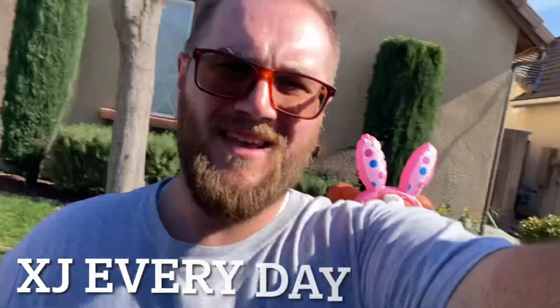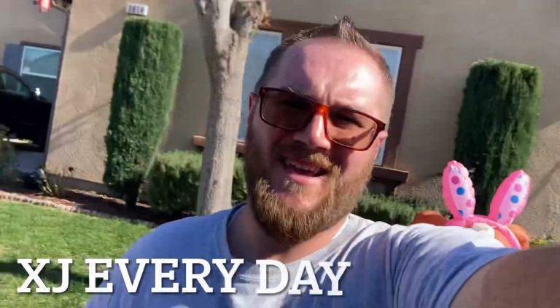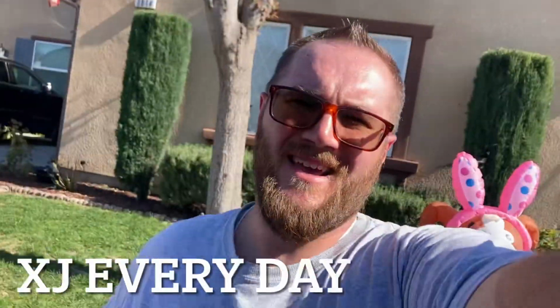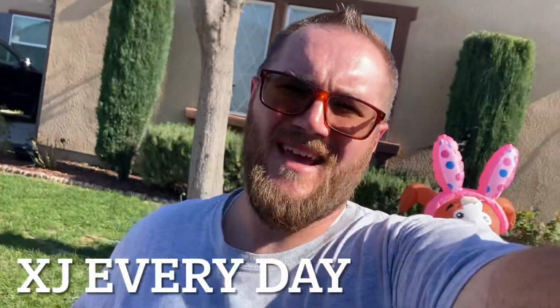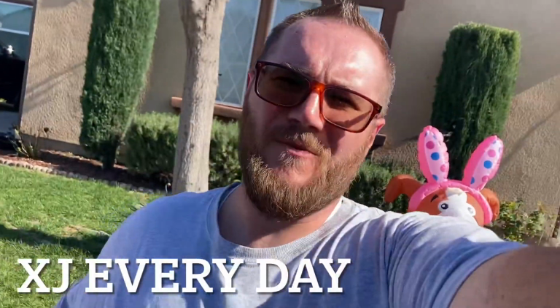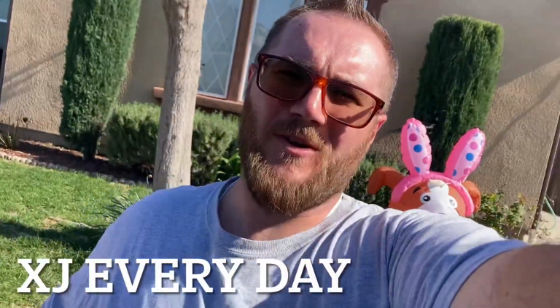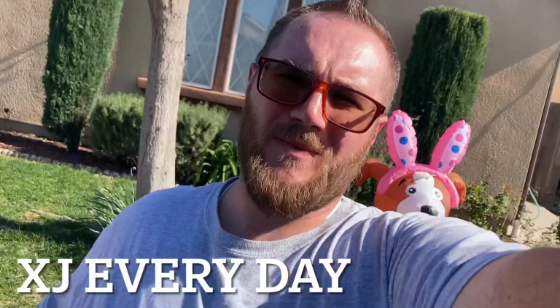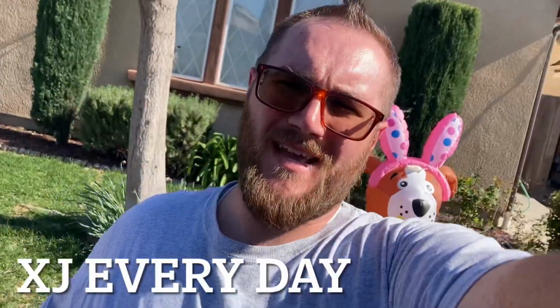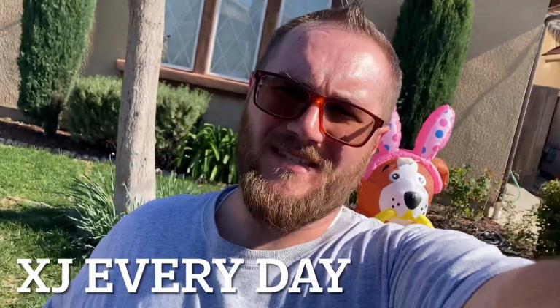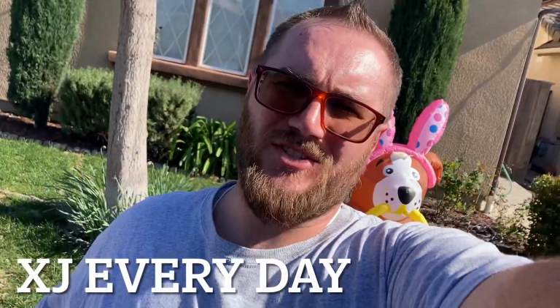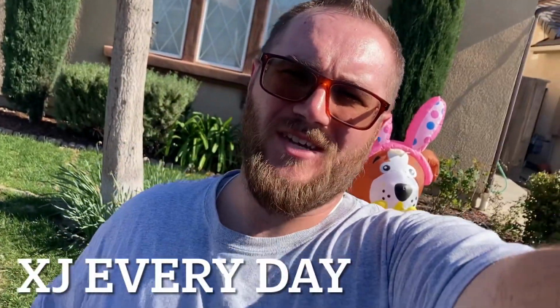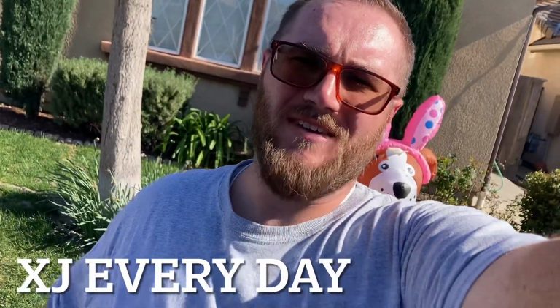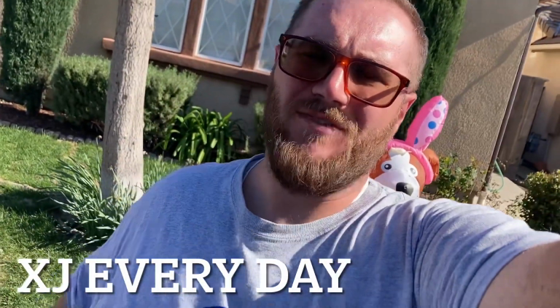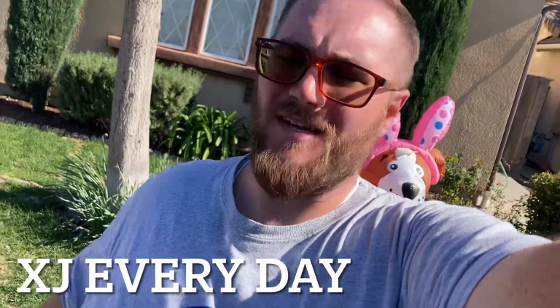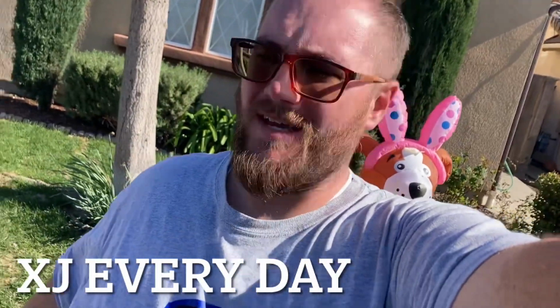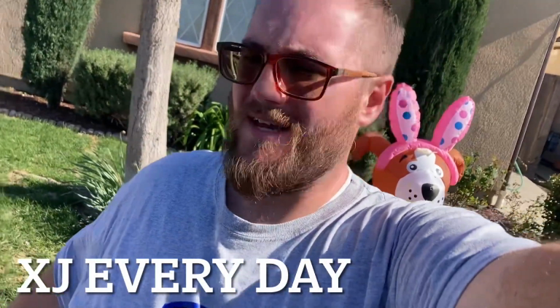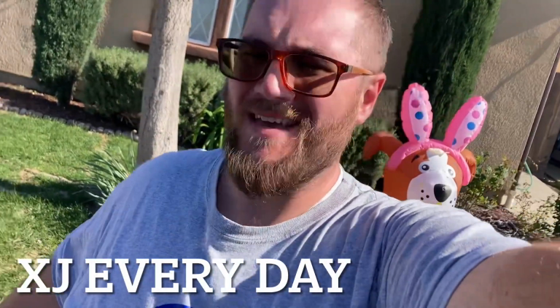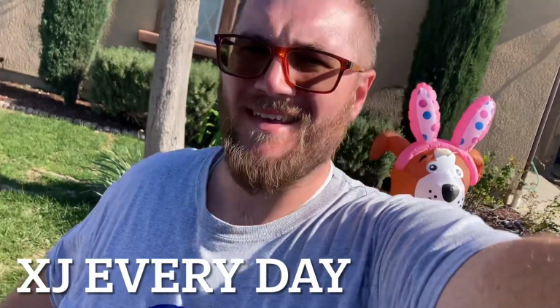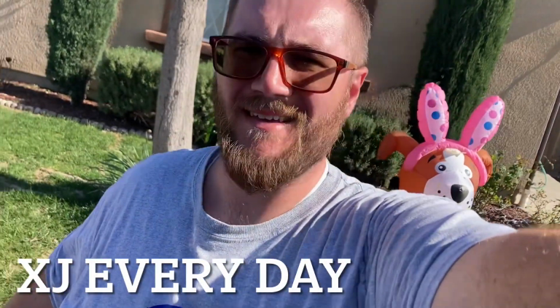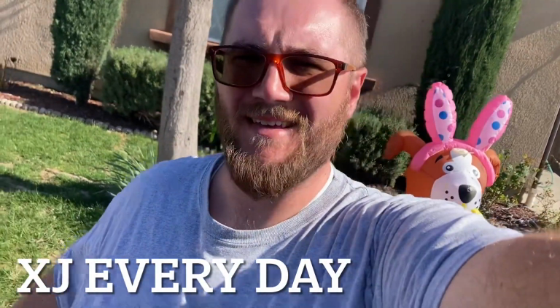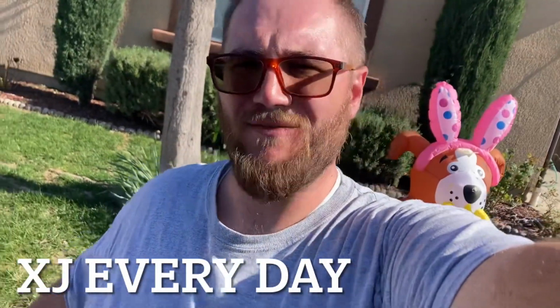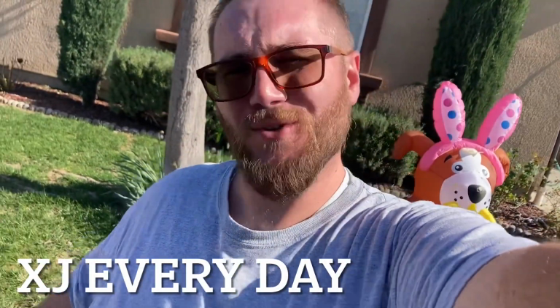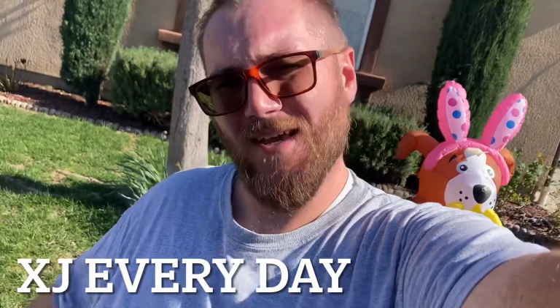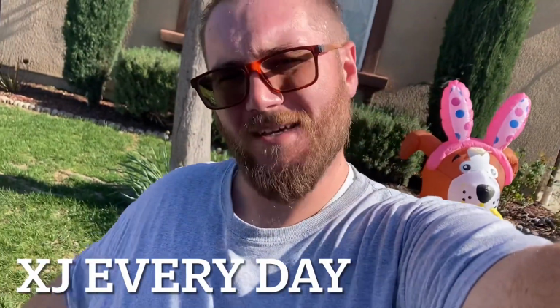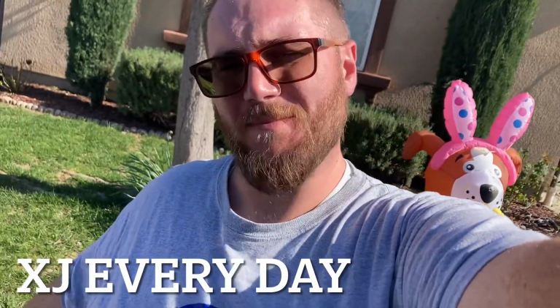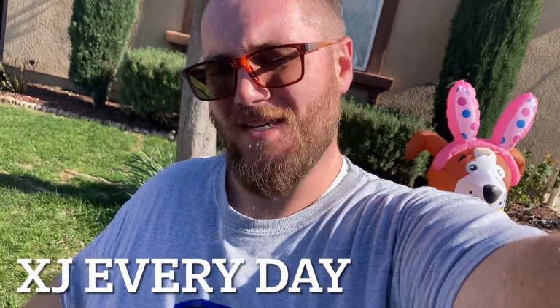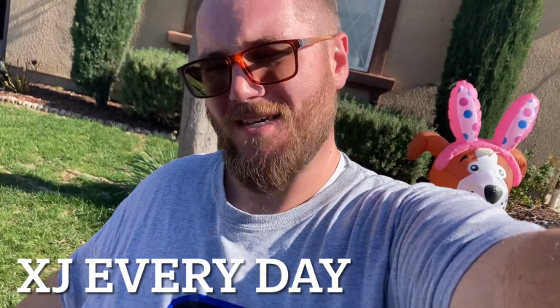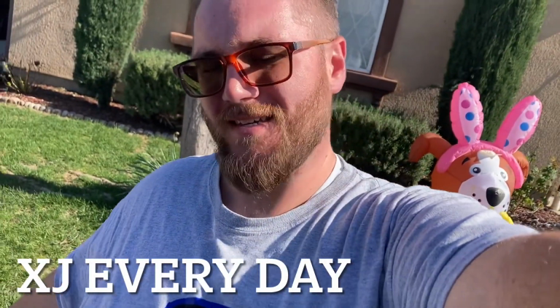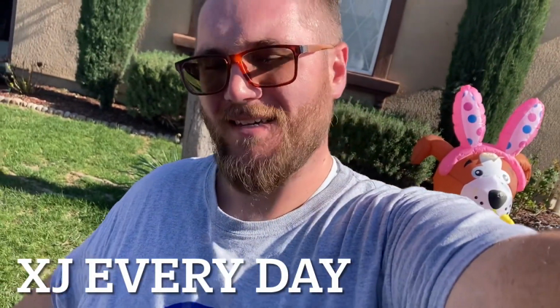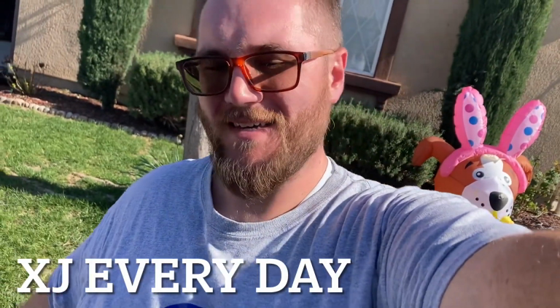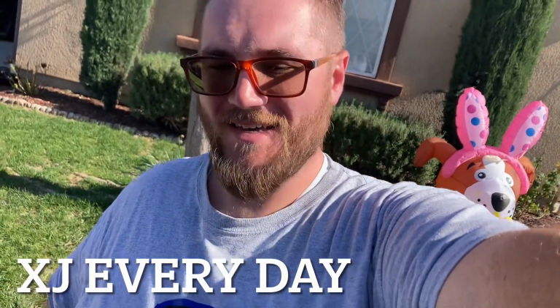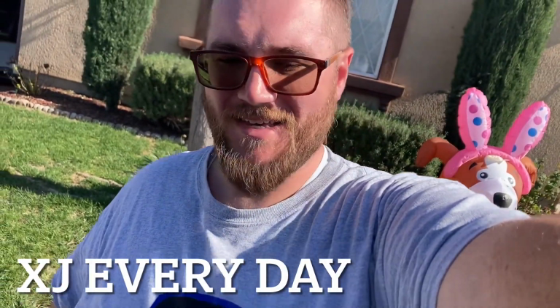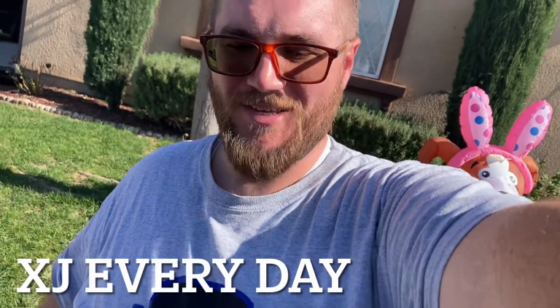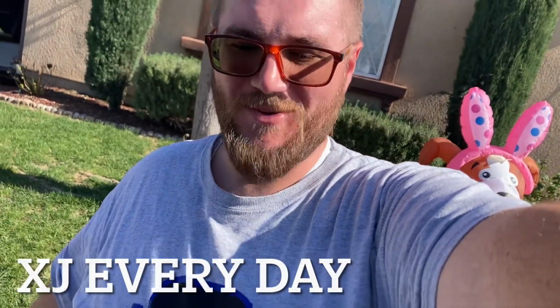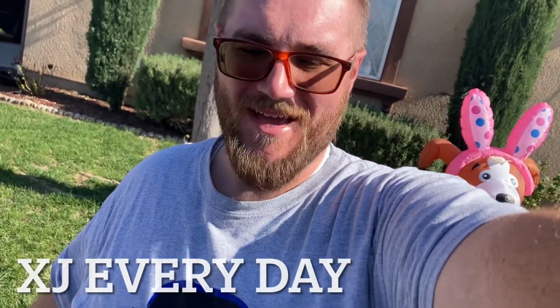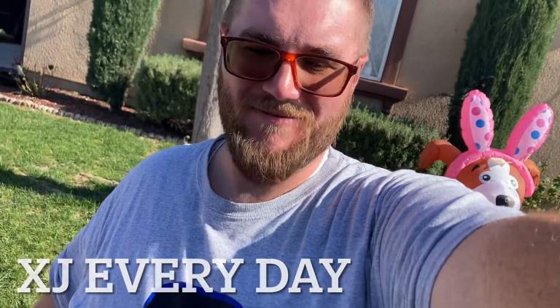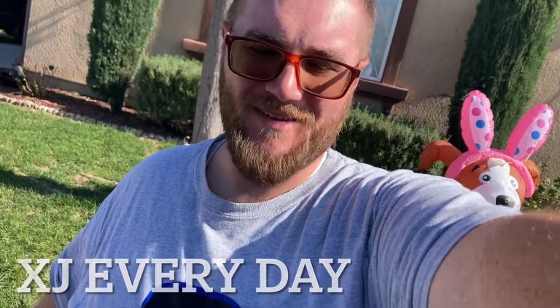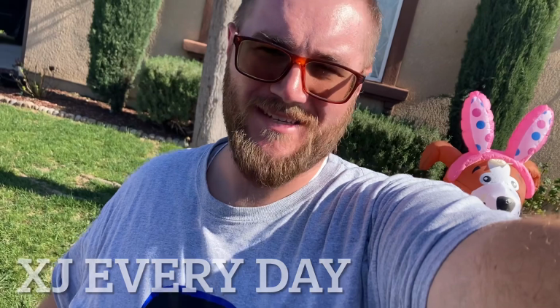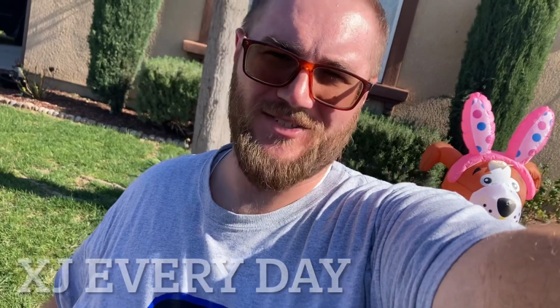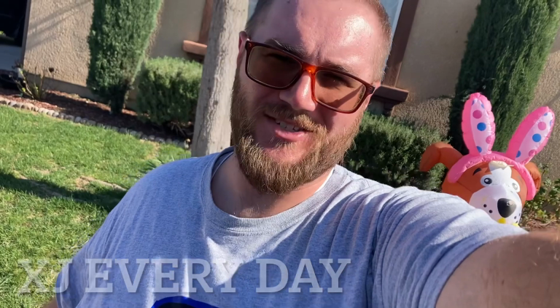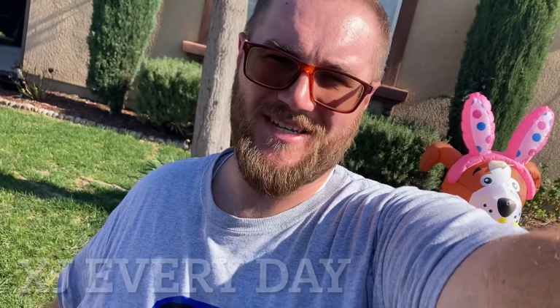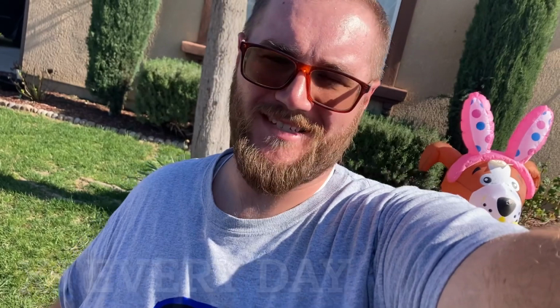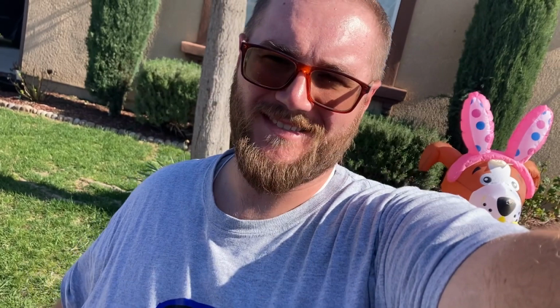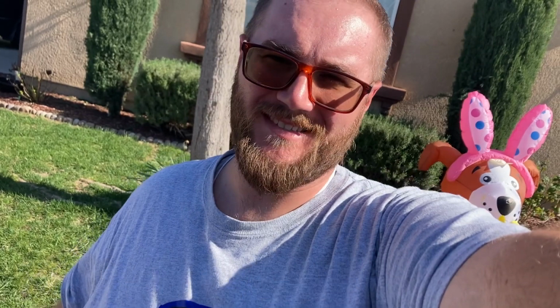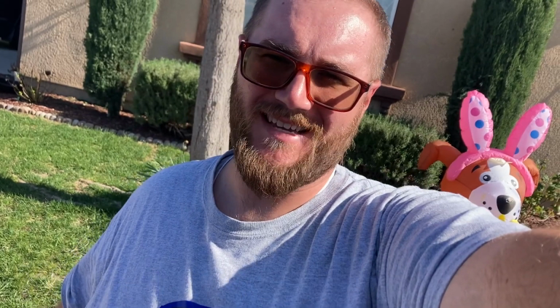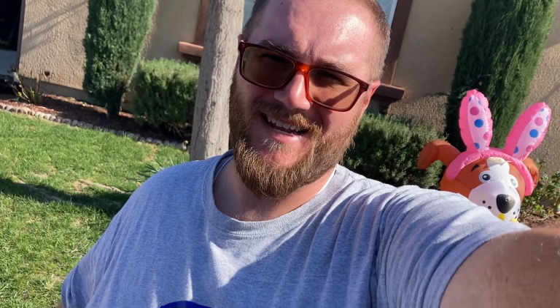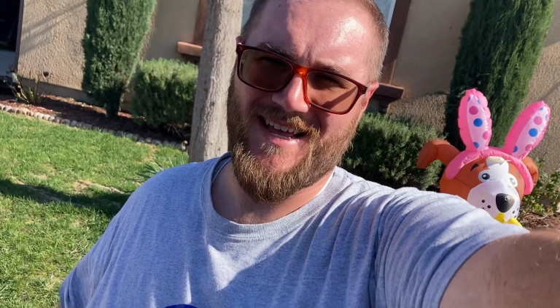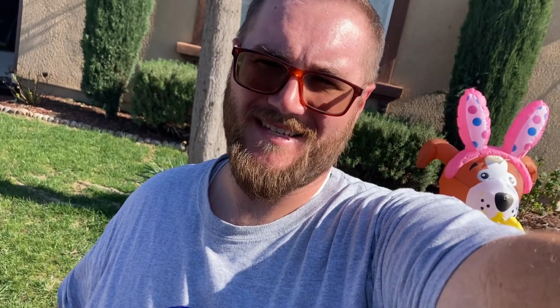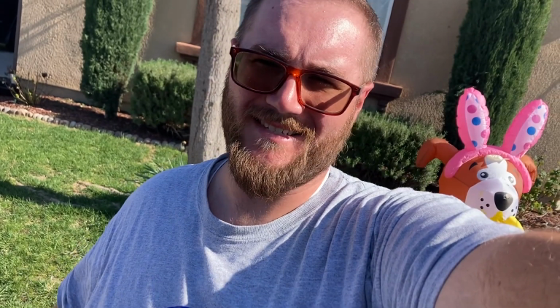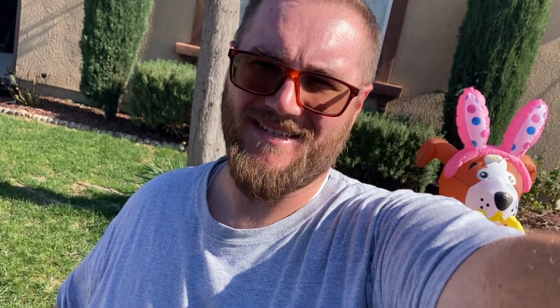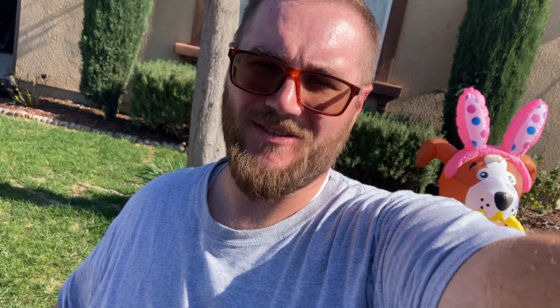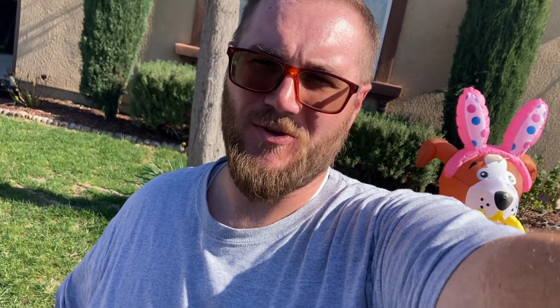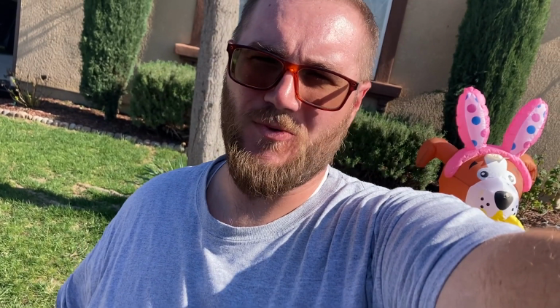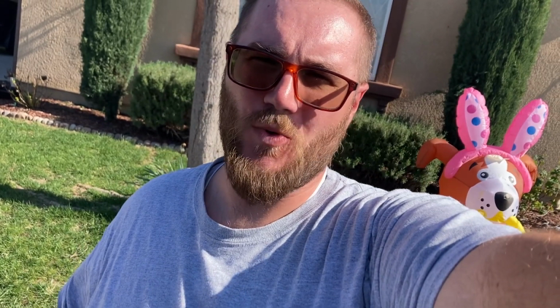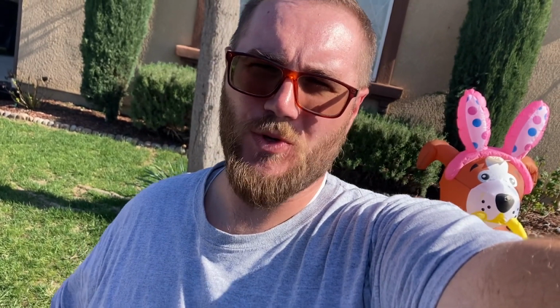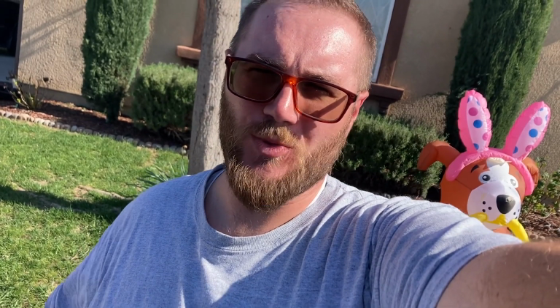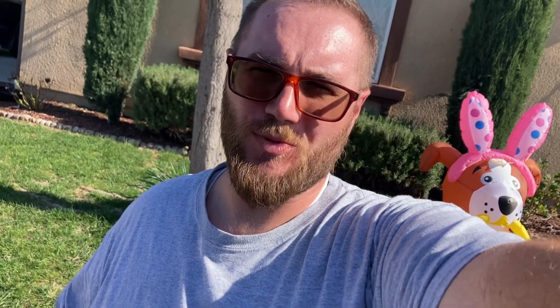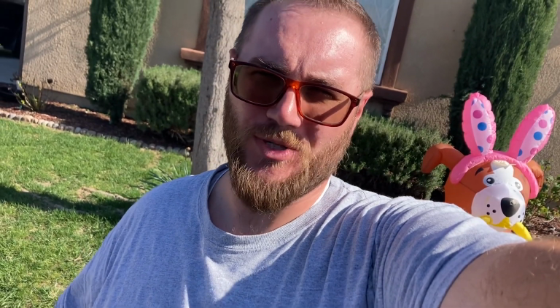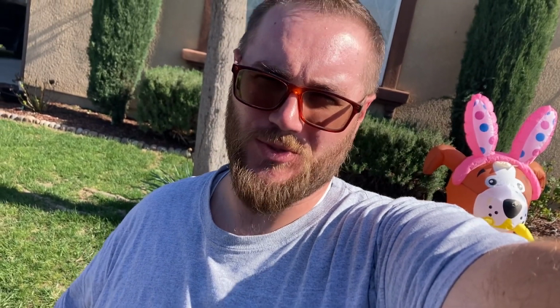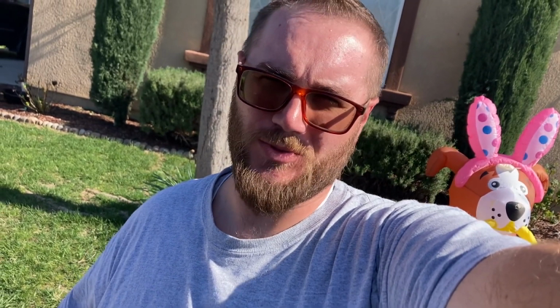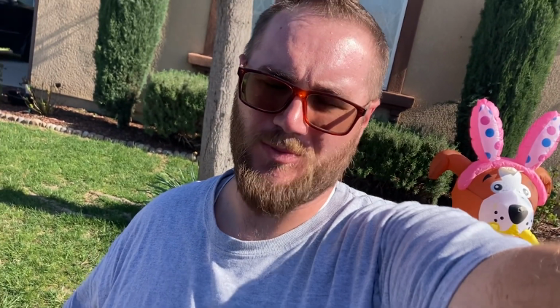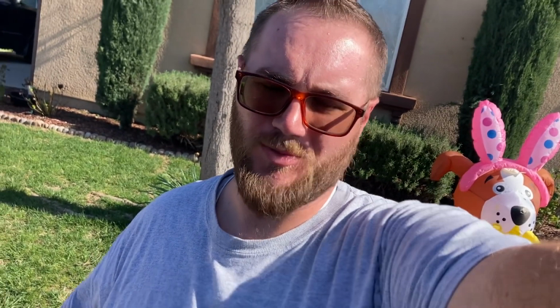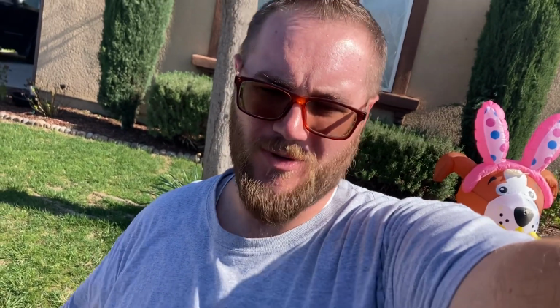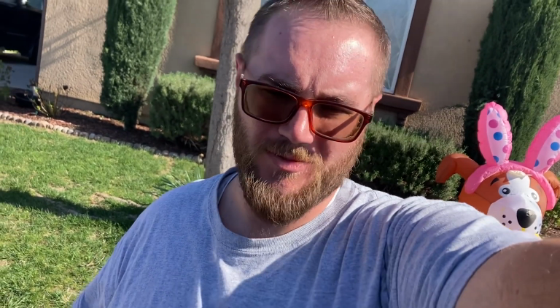Hey, welcome to XJ Every Day. If you're like me, you have an XJ that has a low oil pressure problem.